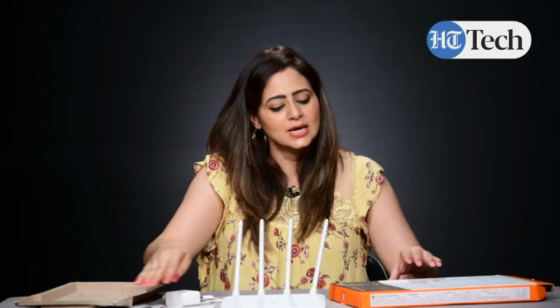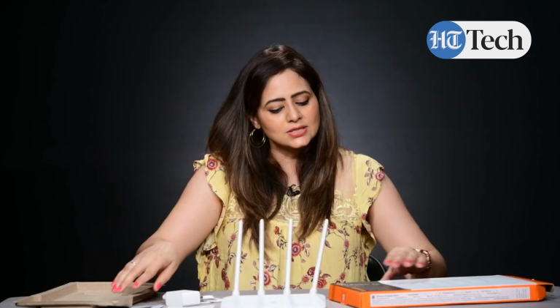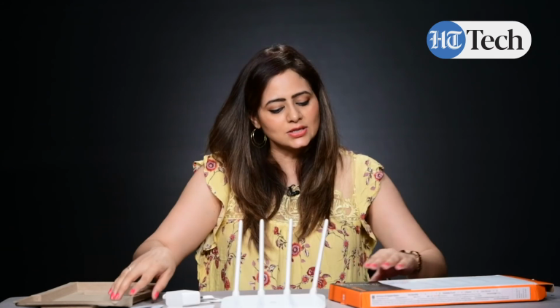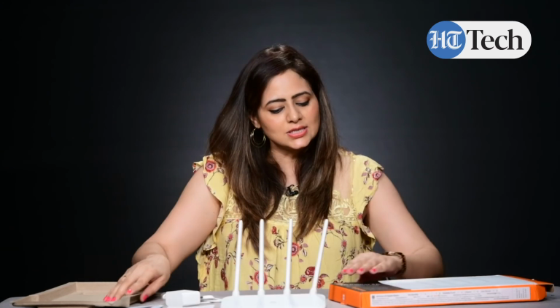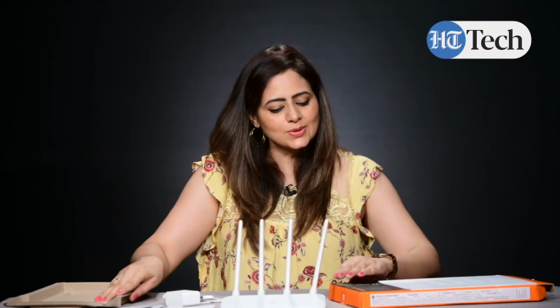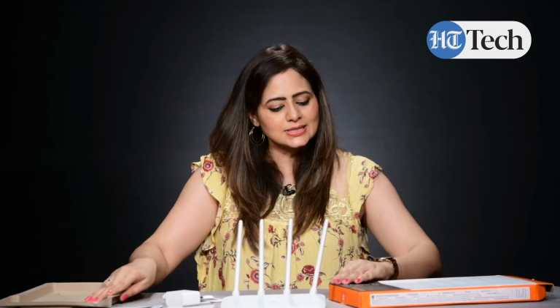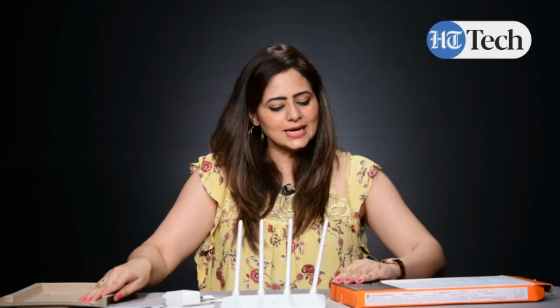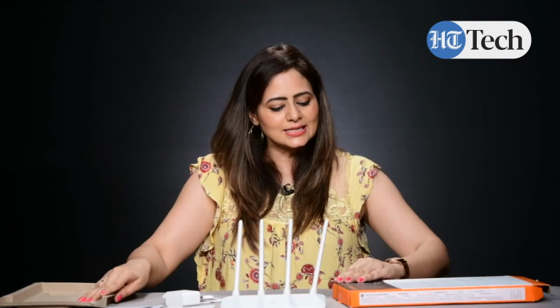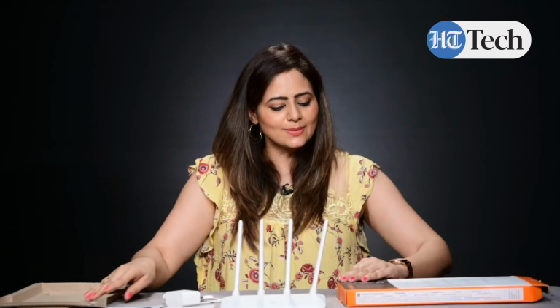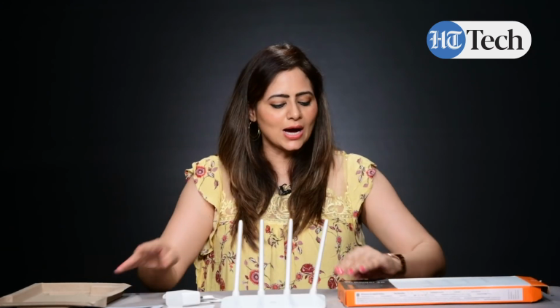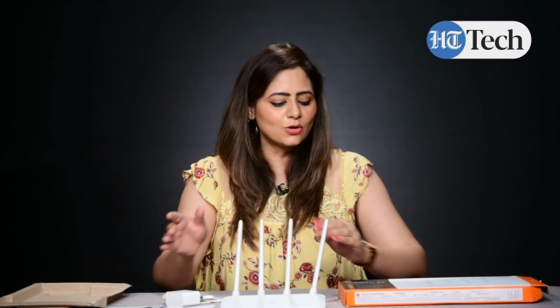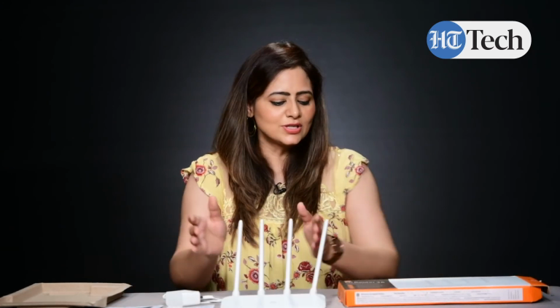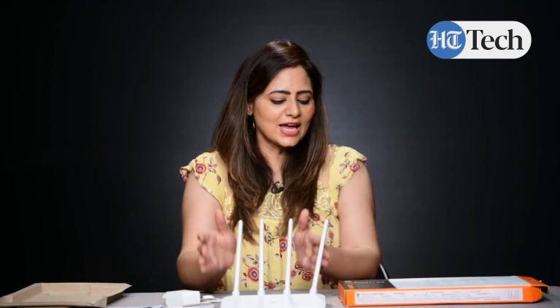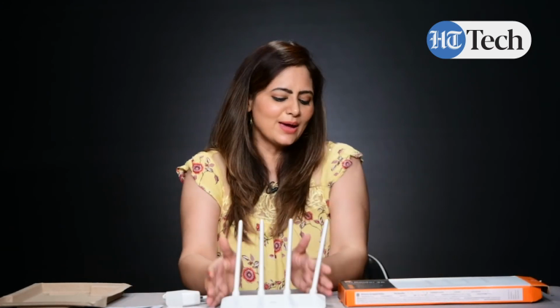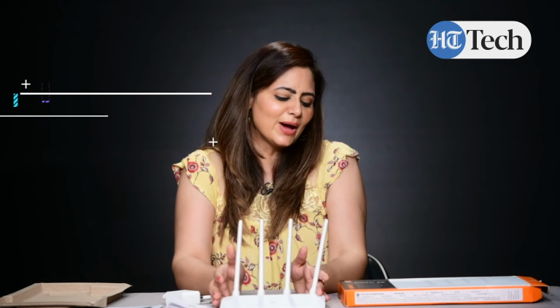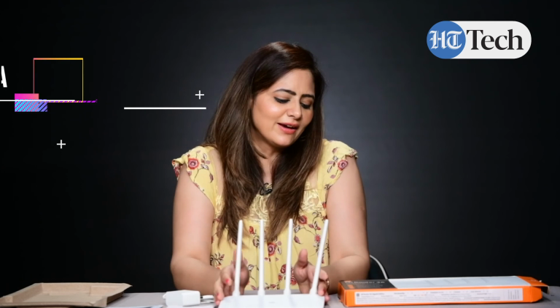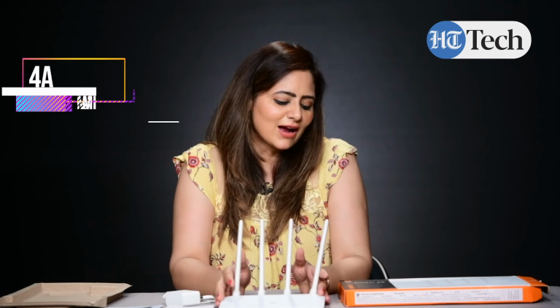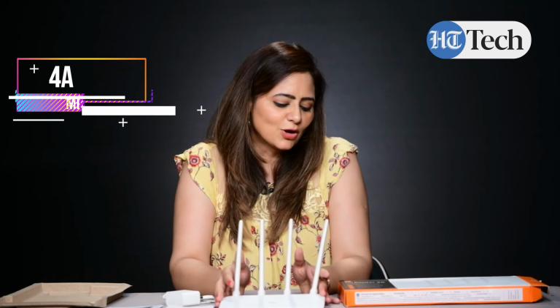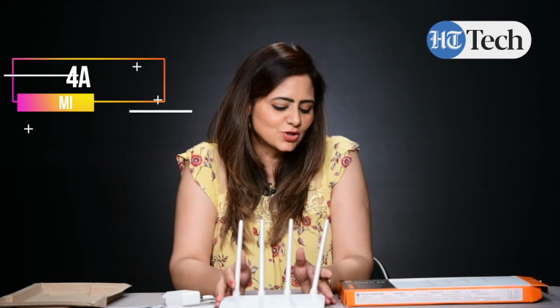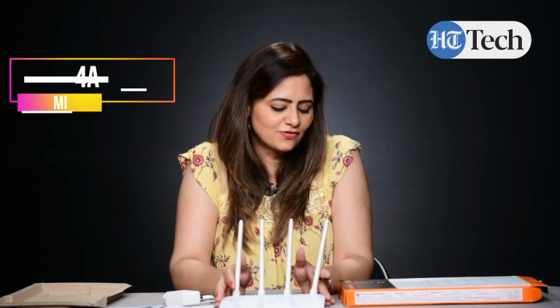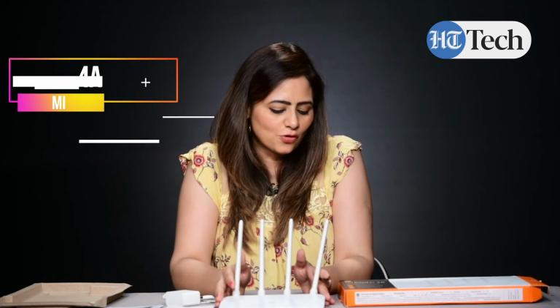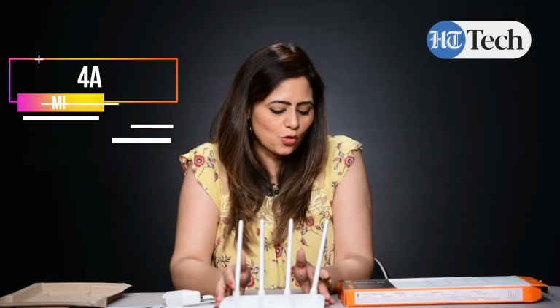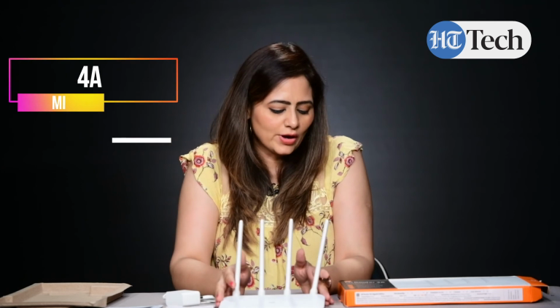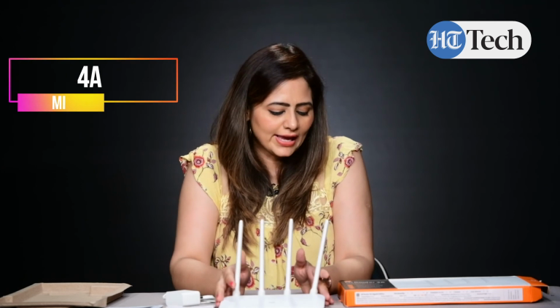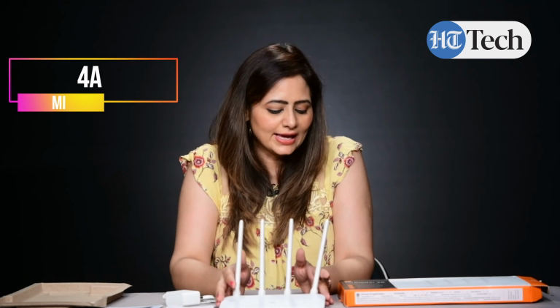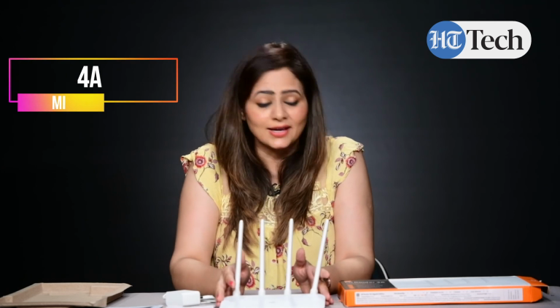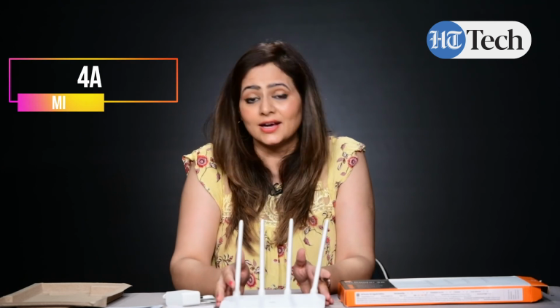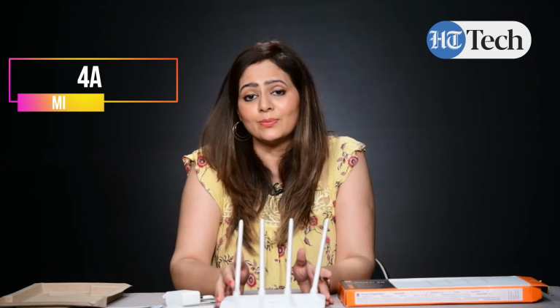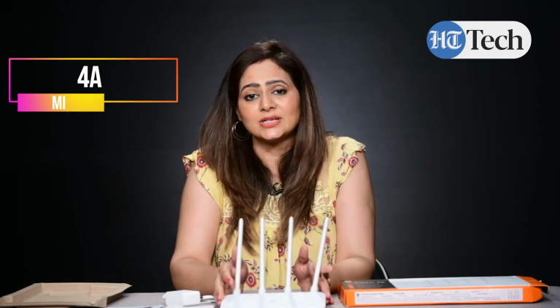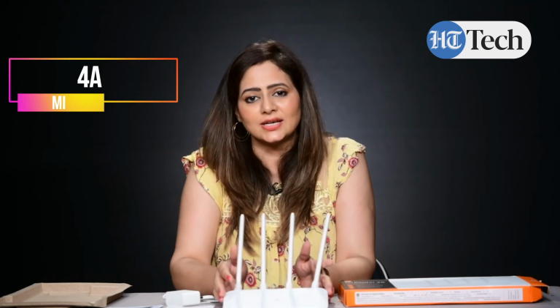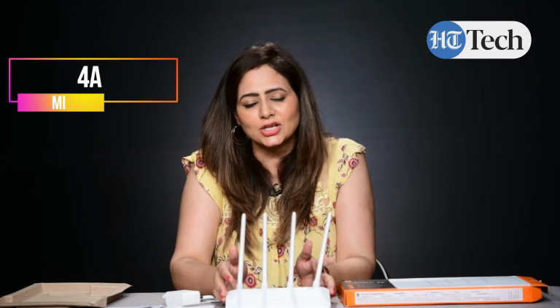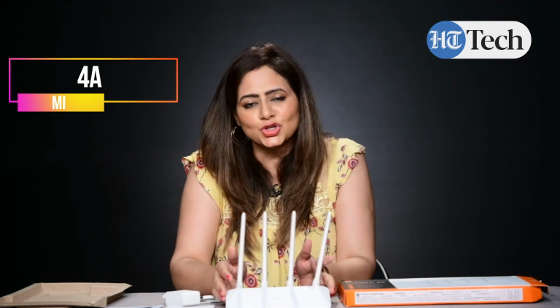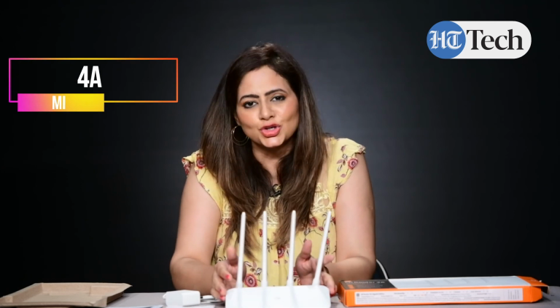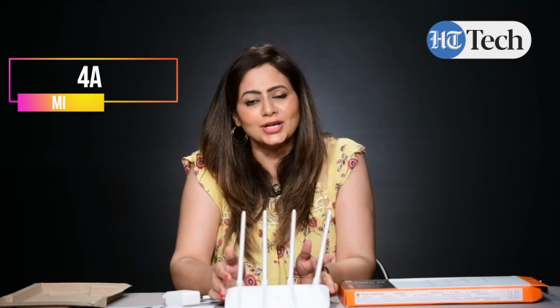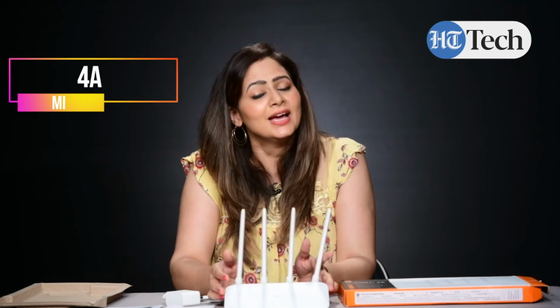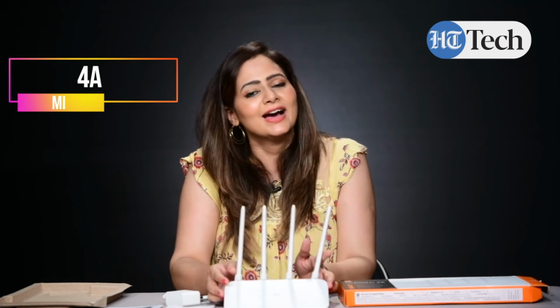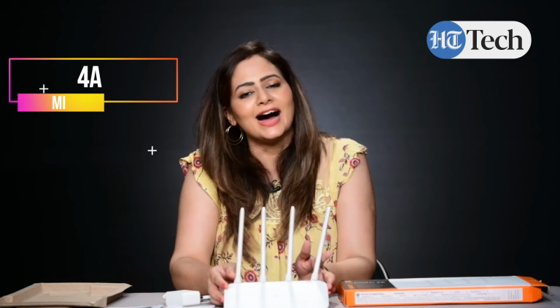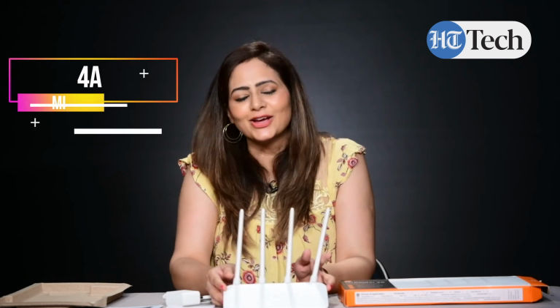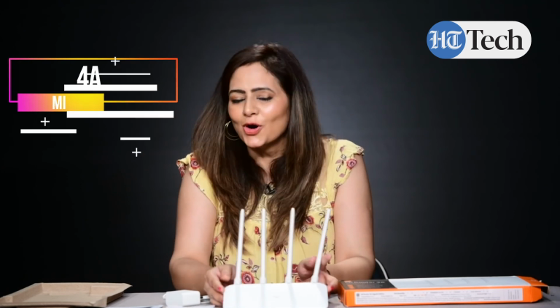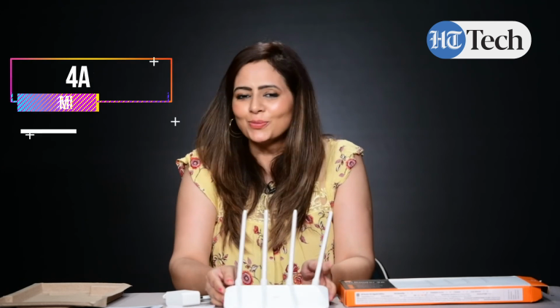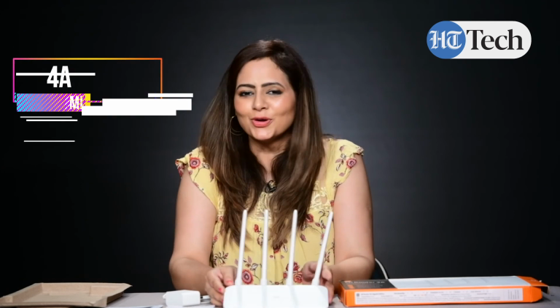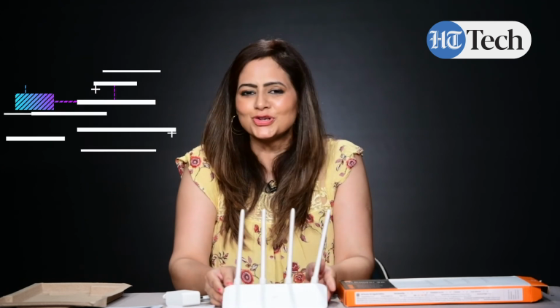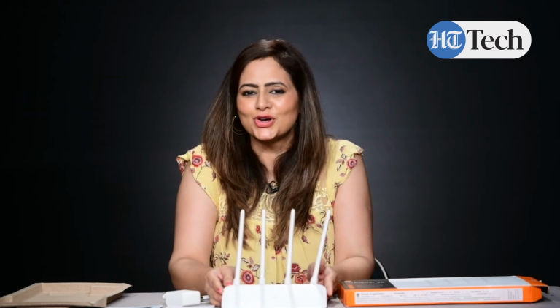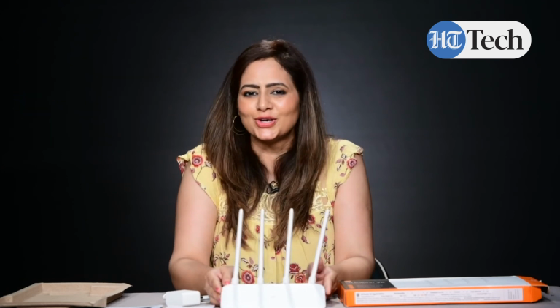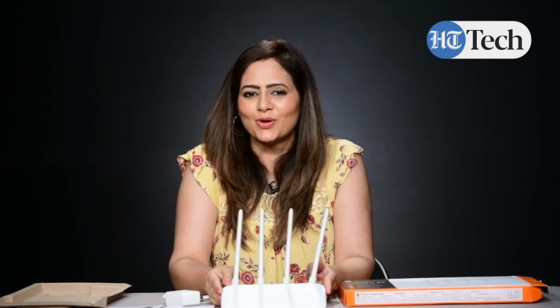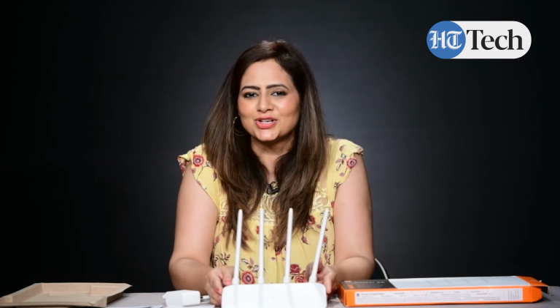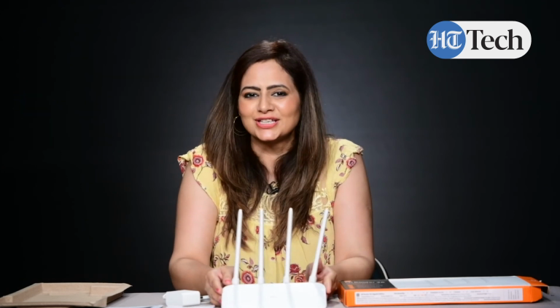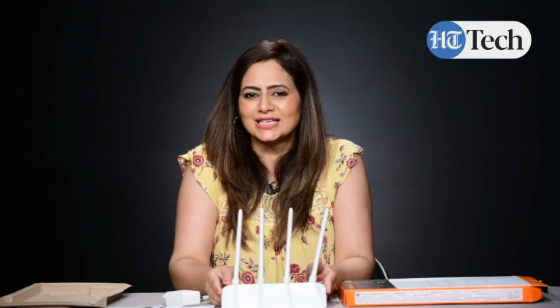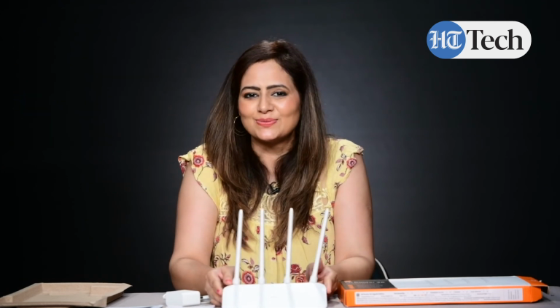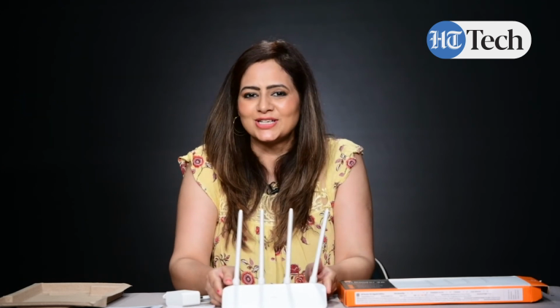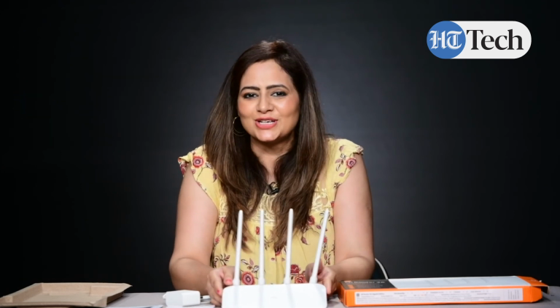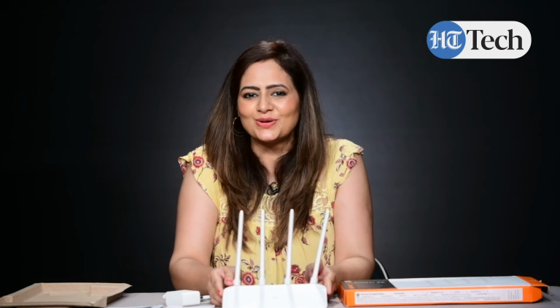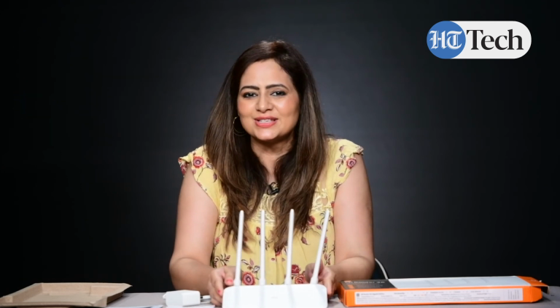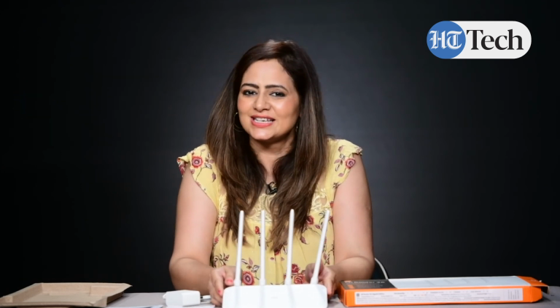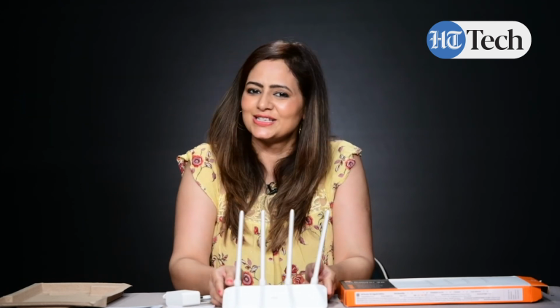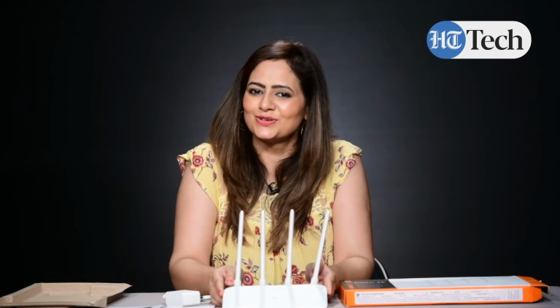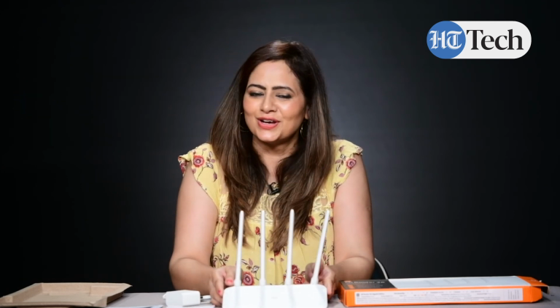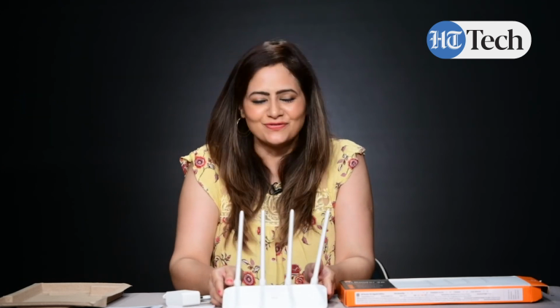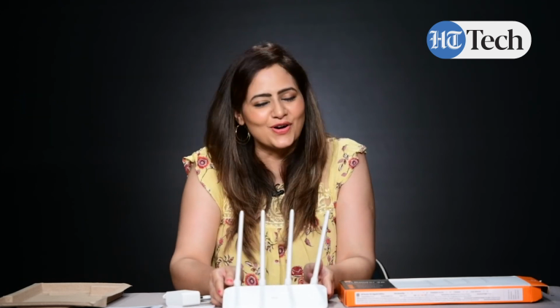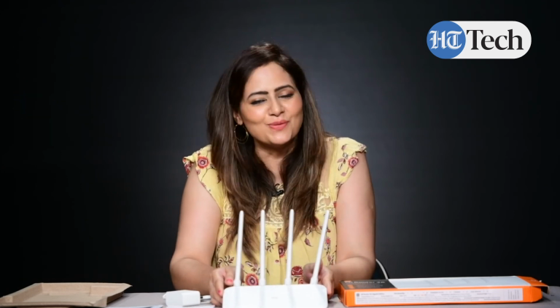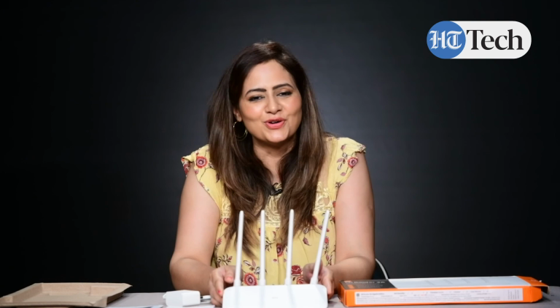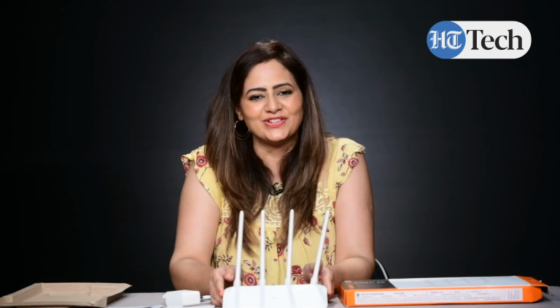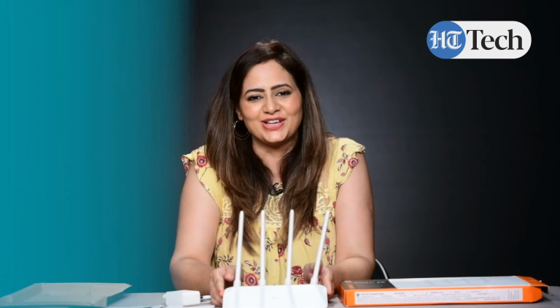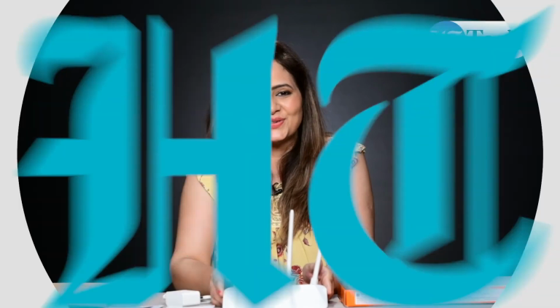So this was it about MI Router 4A Gigabit Edition. I hope you enjoyed watching this video. Stay tuned in for more videos.